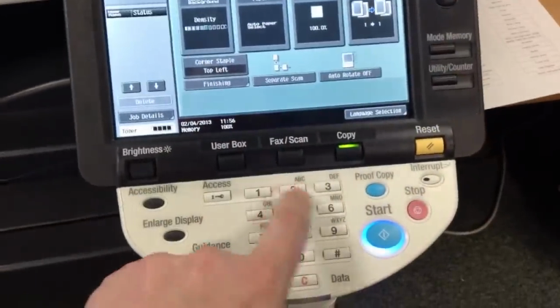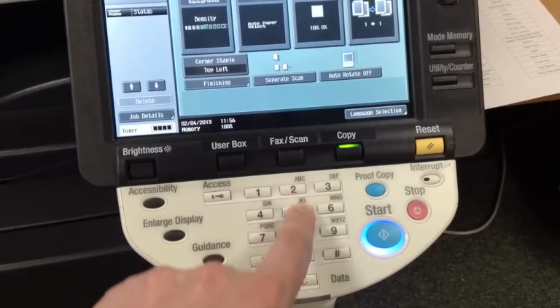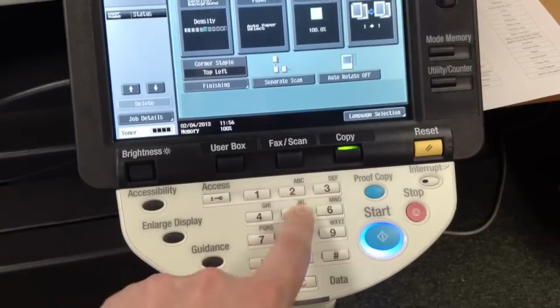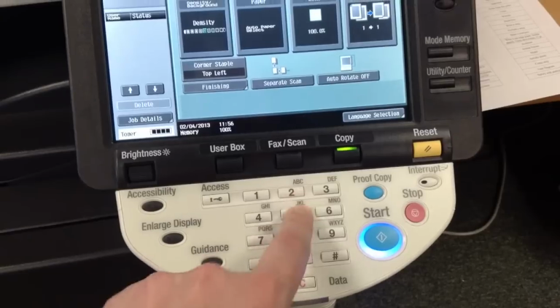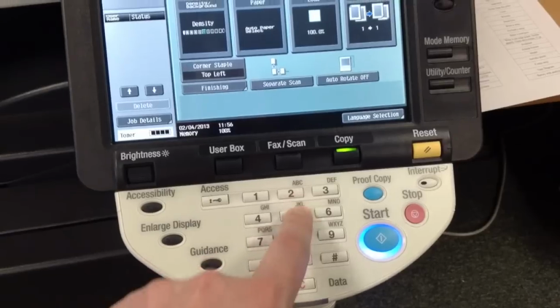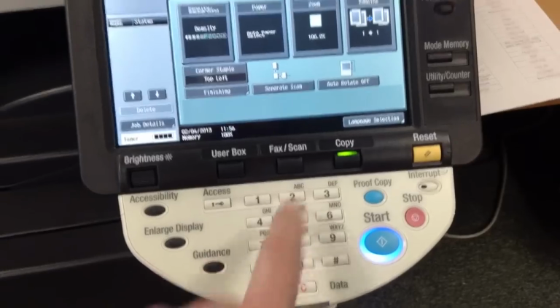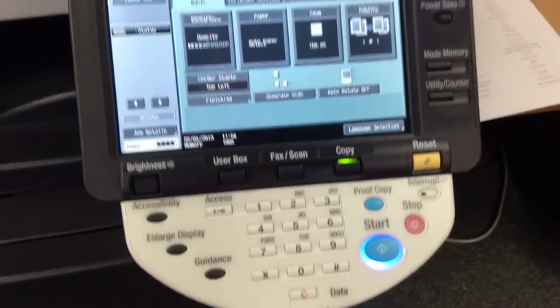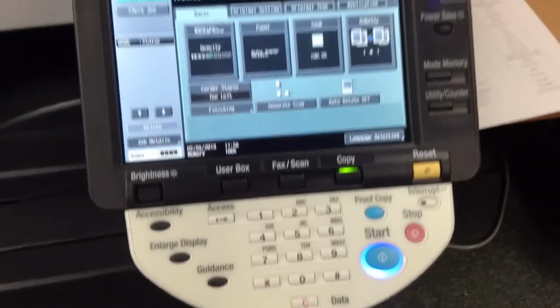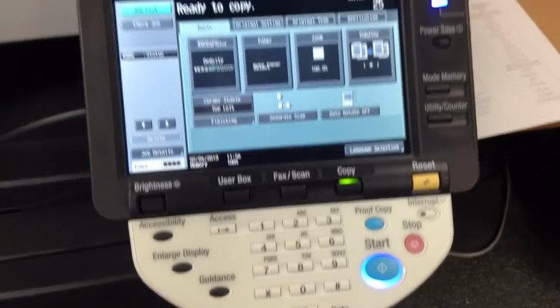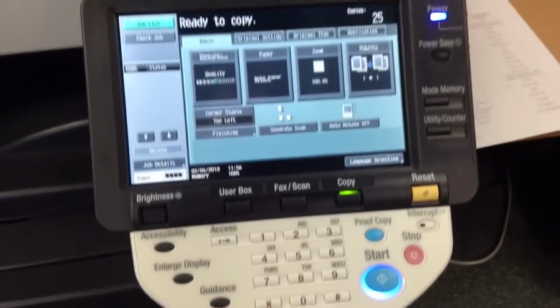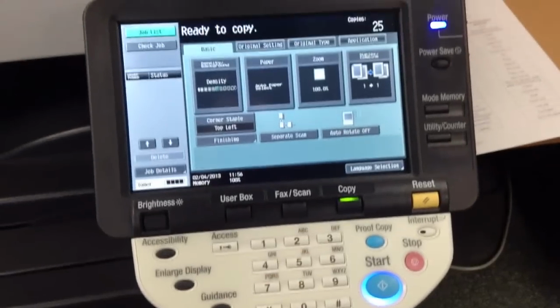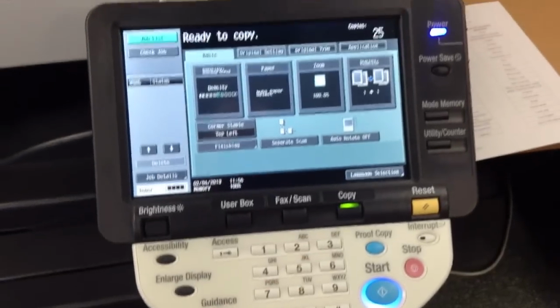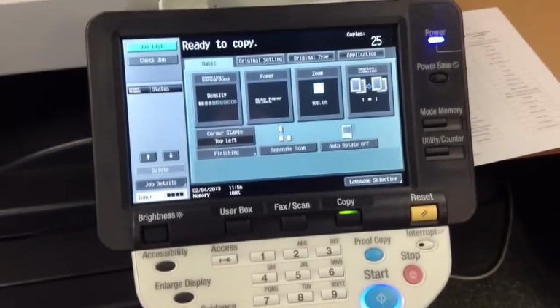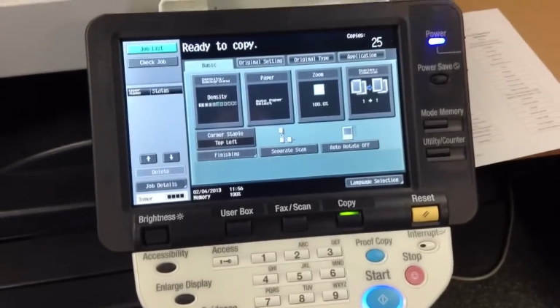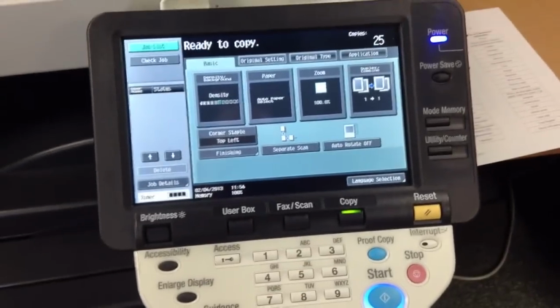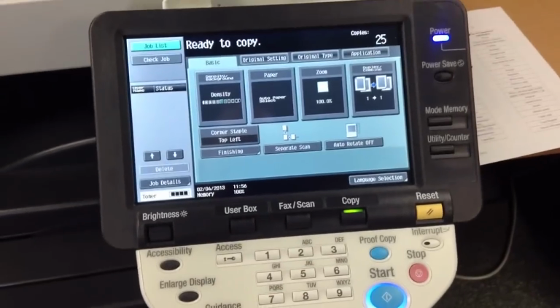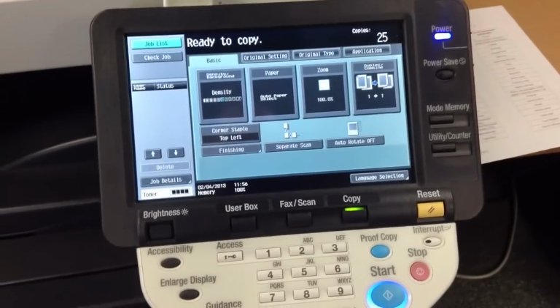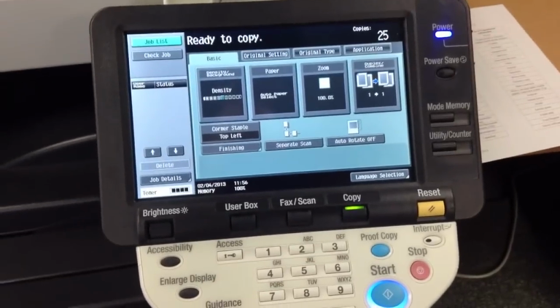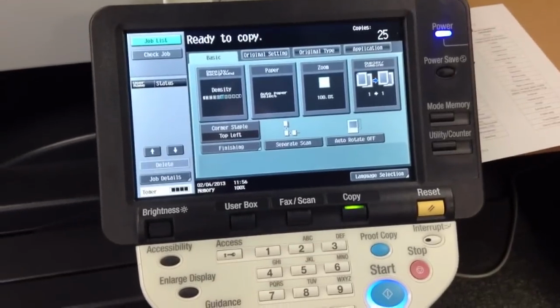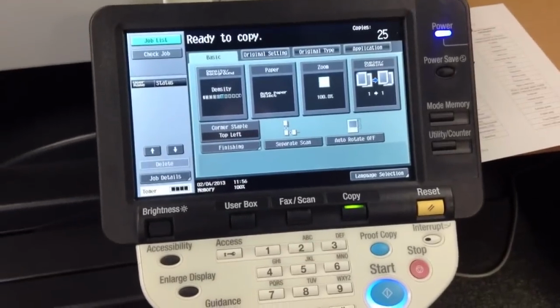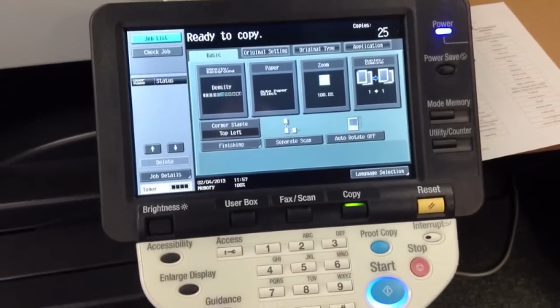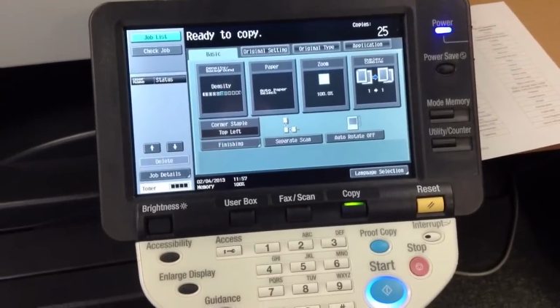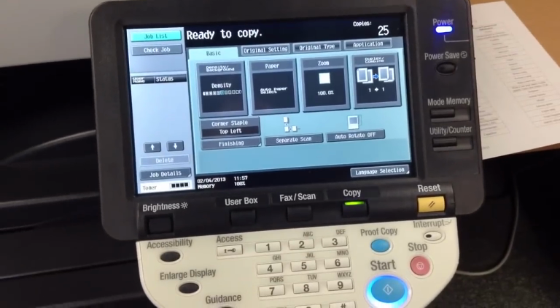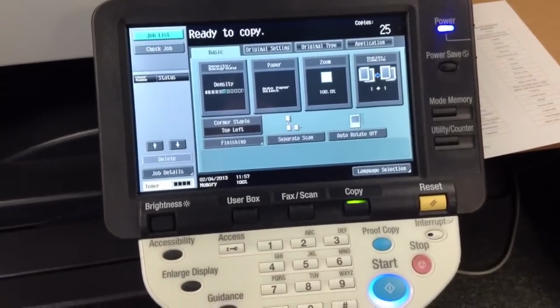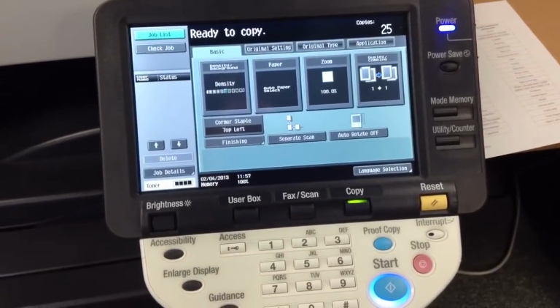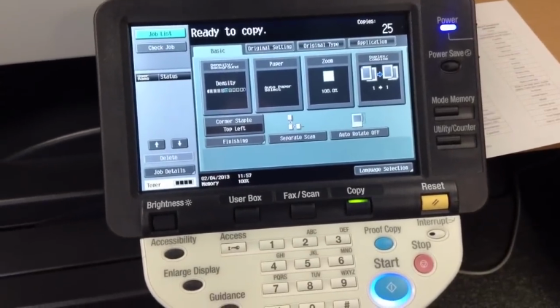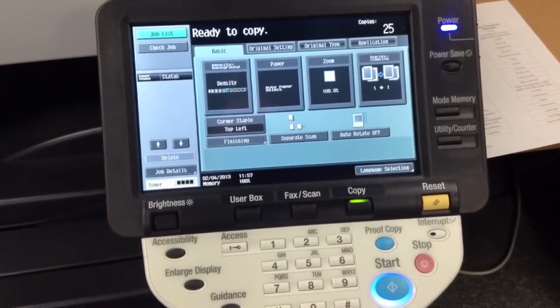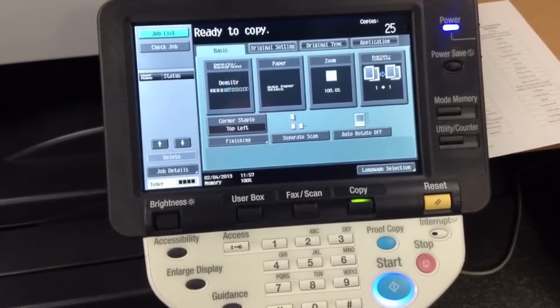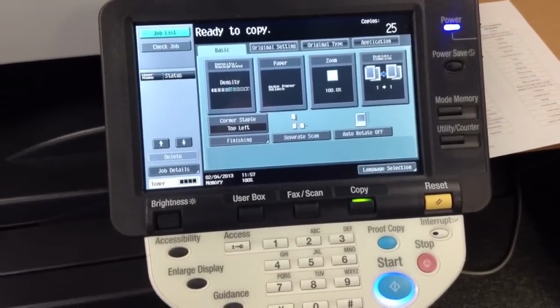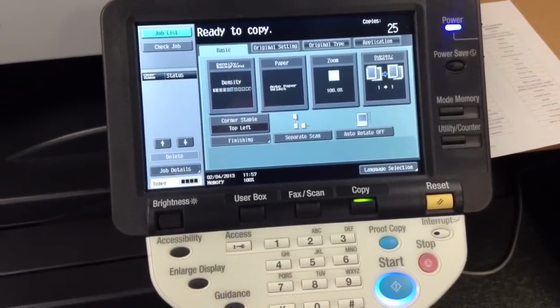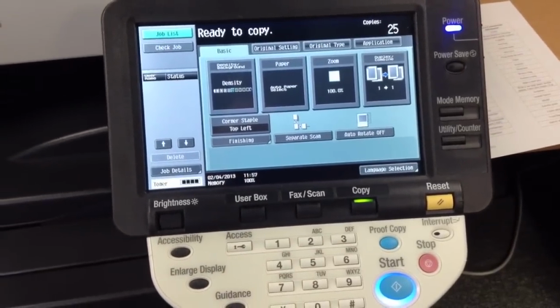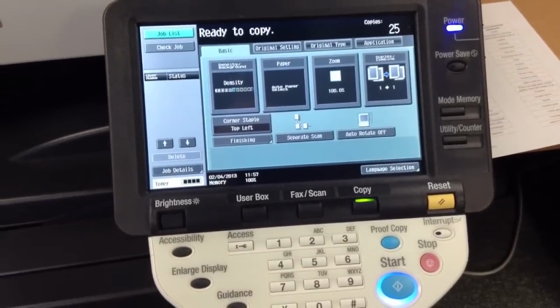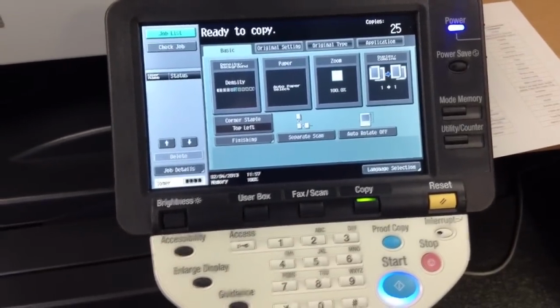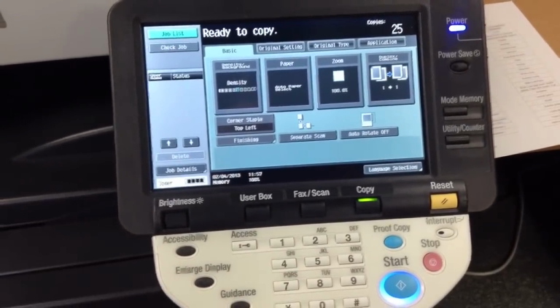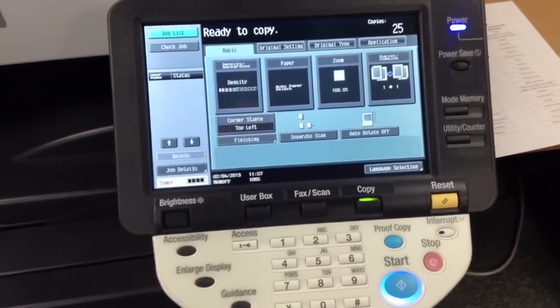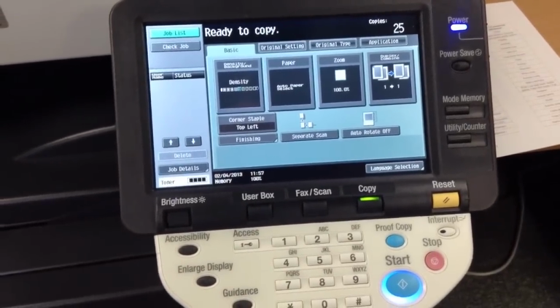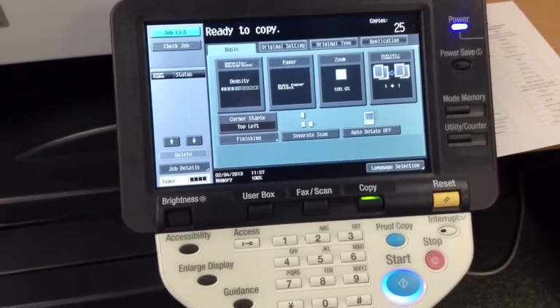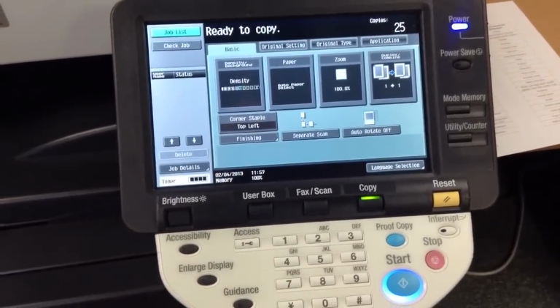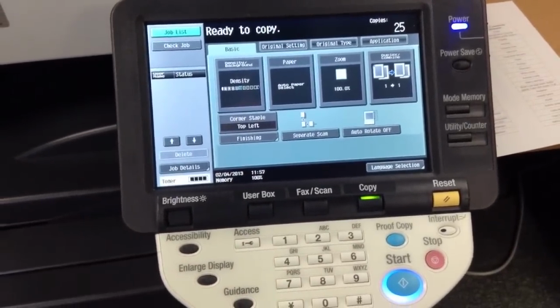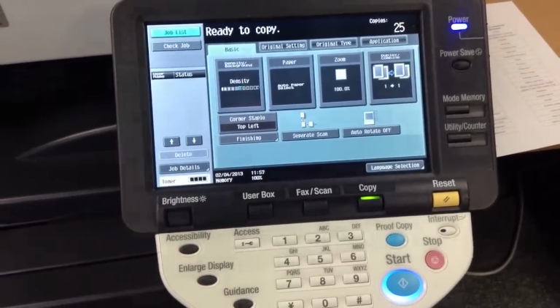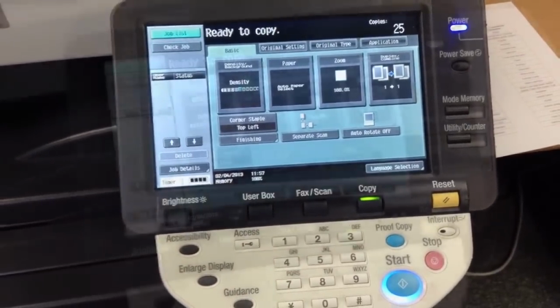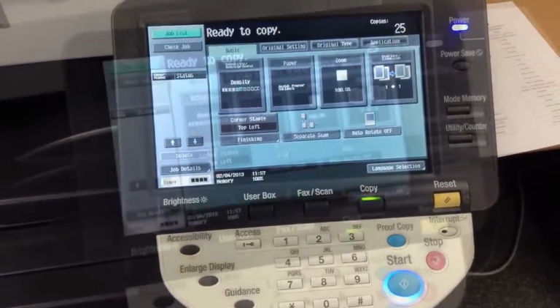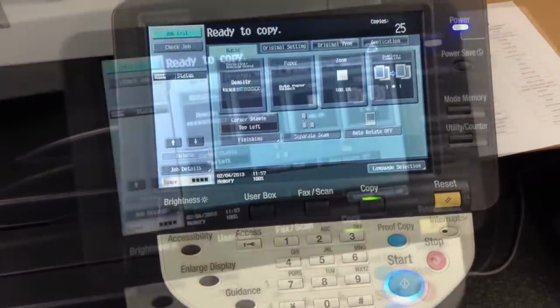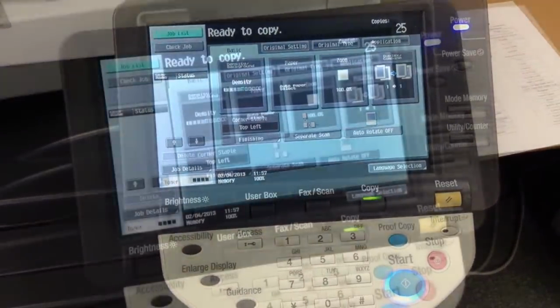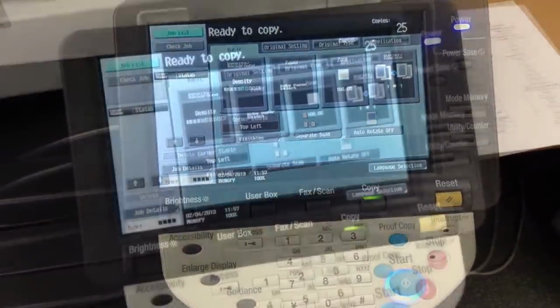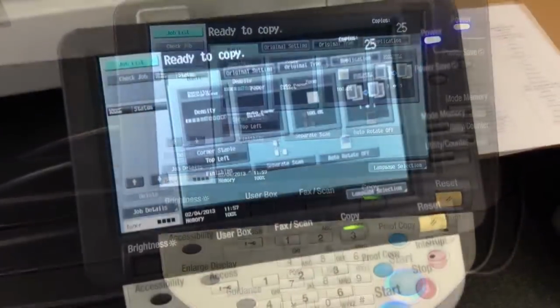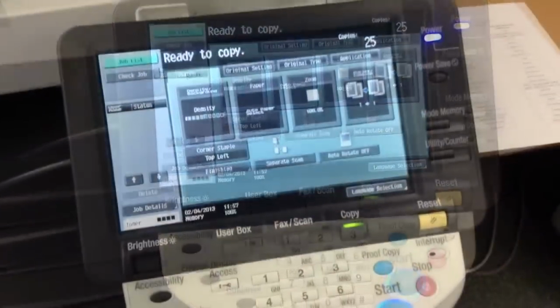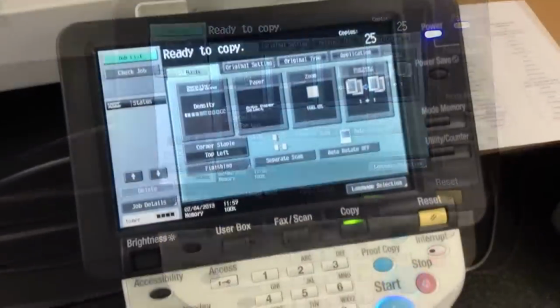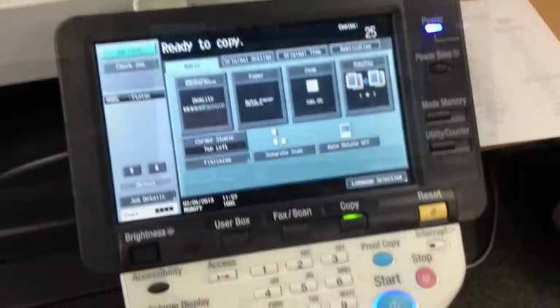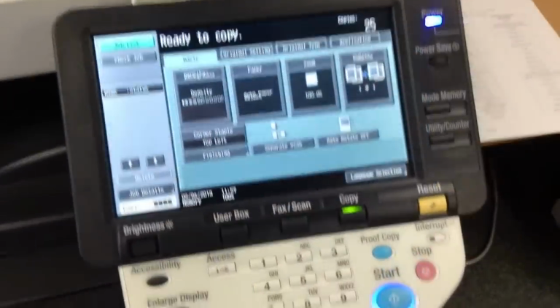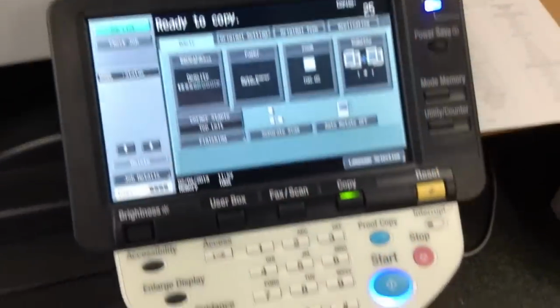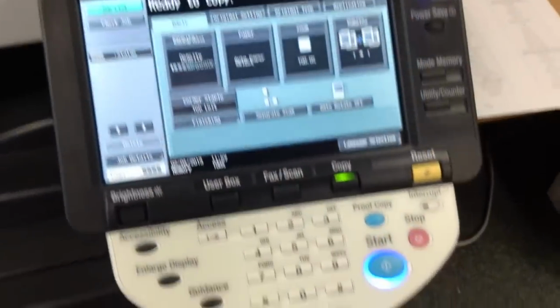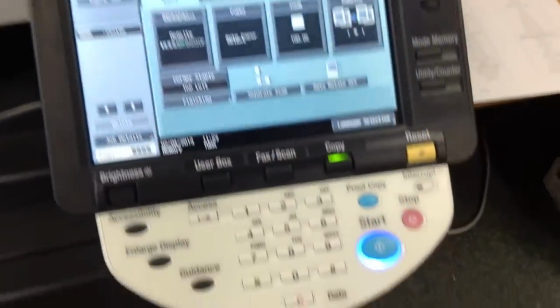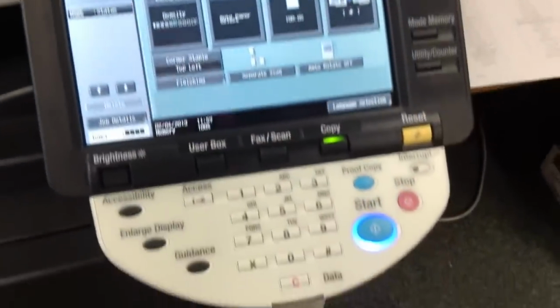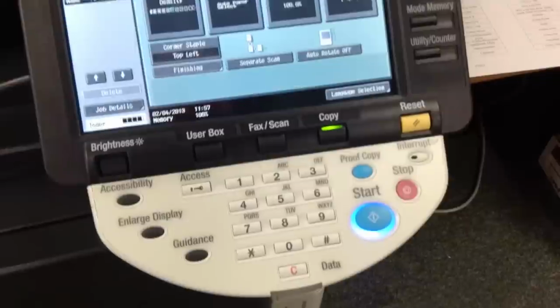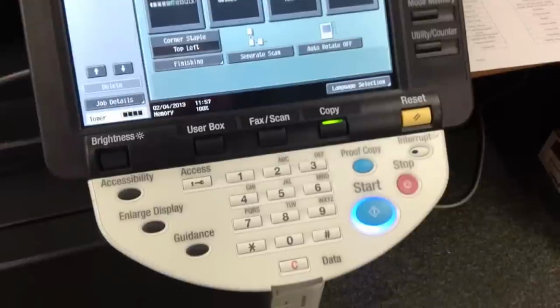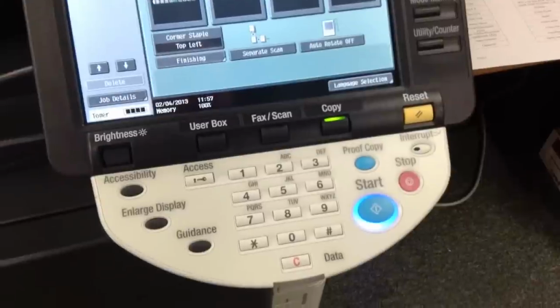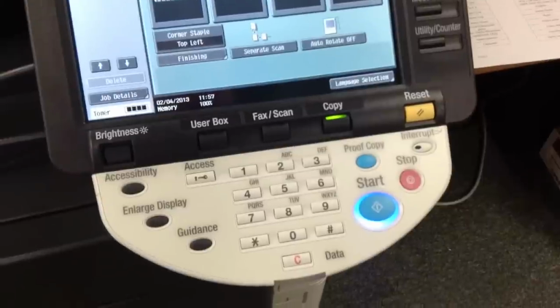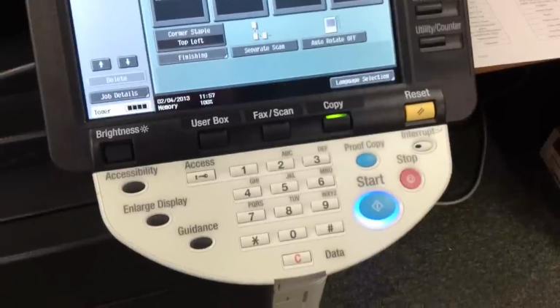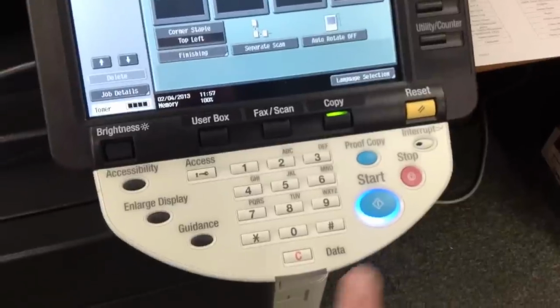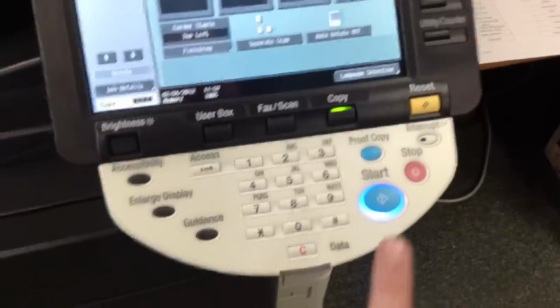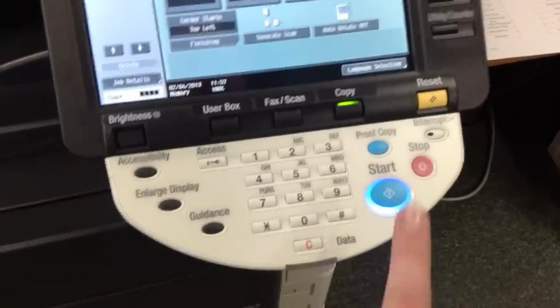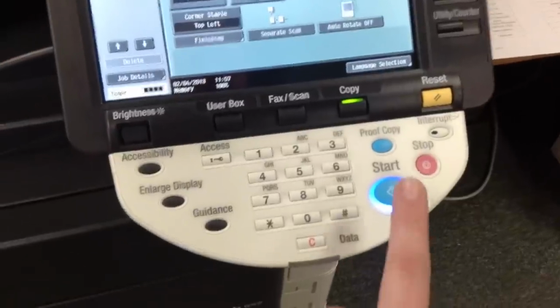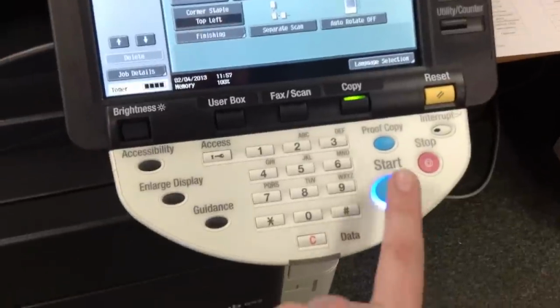Next, enter the amount of copies you need to make using the keypad. Press start once you are ready to make your copies.